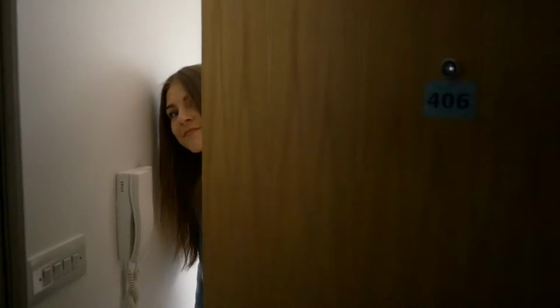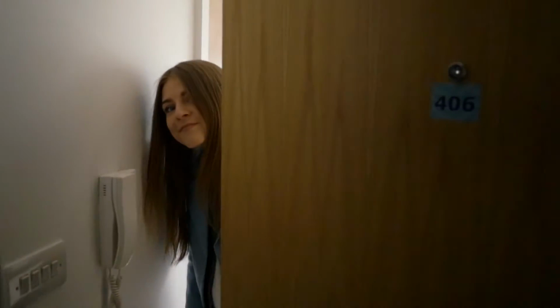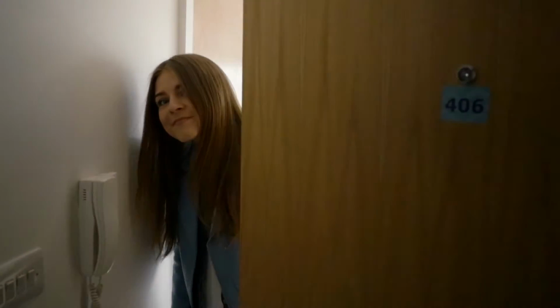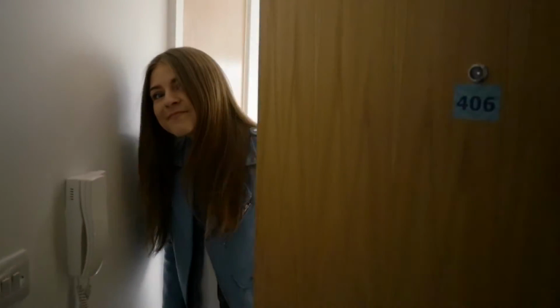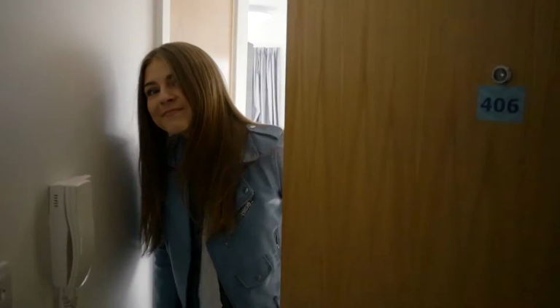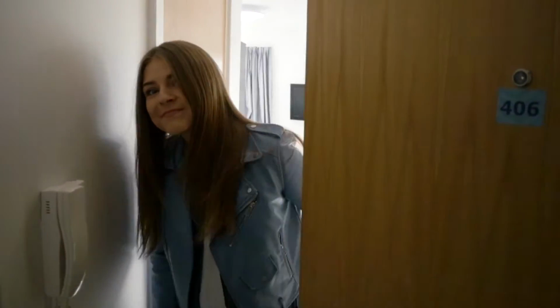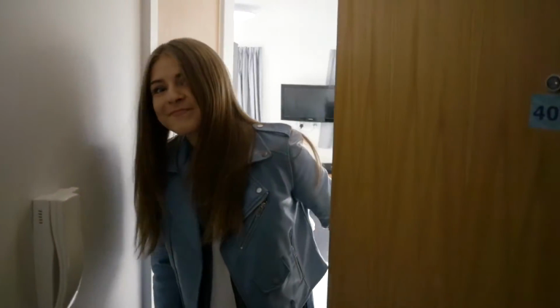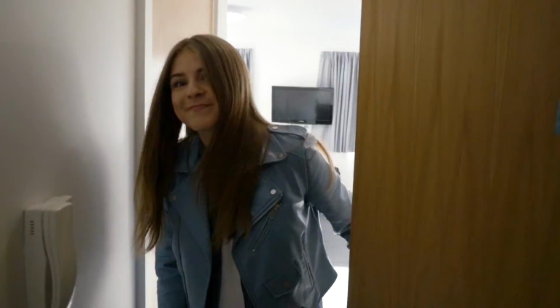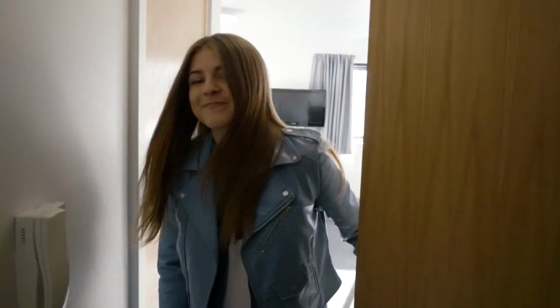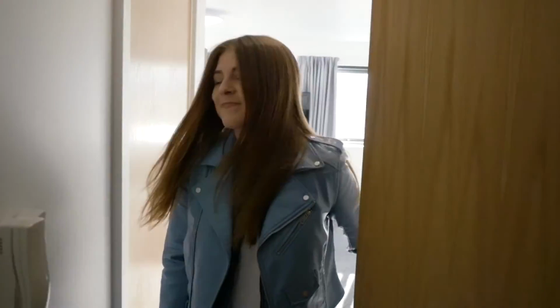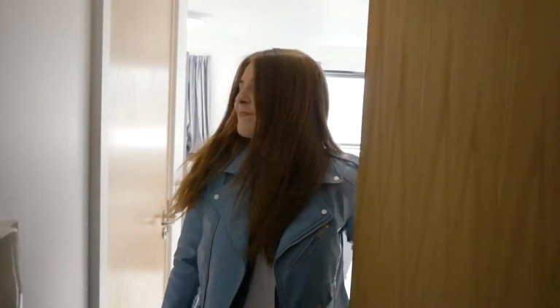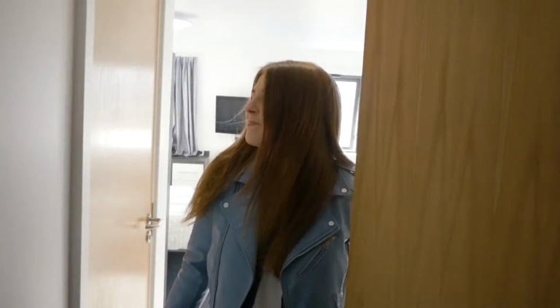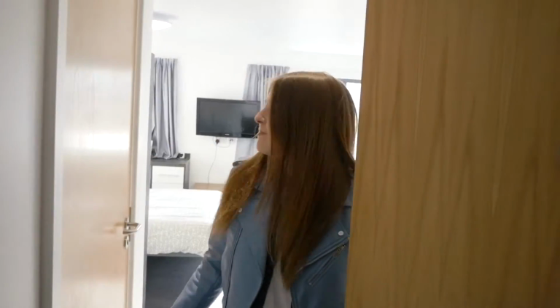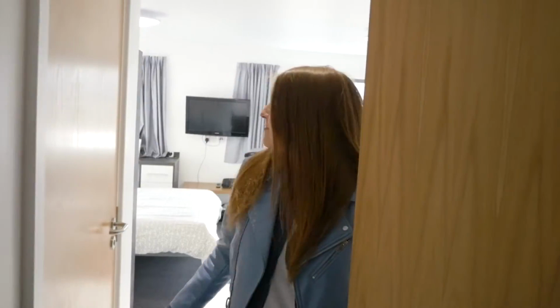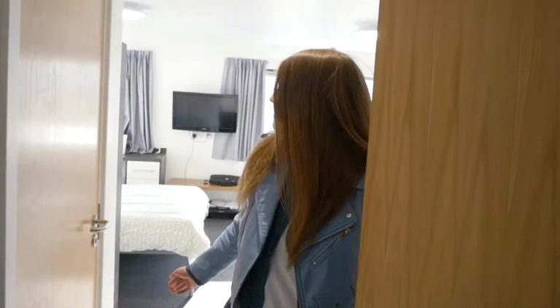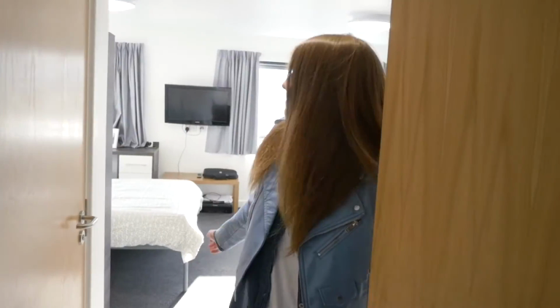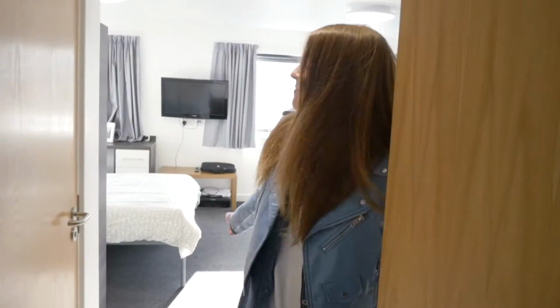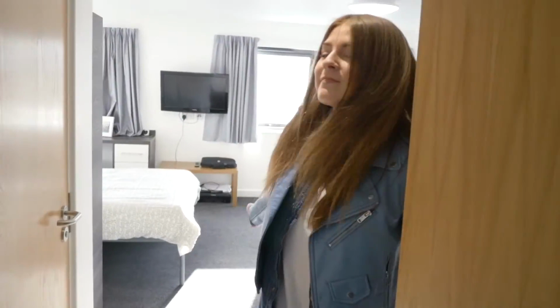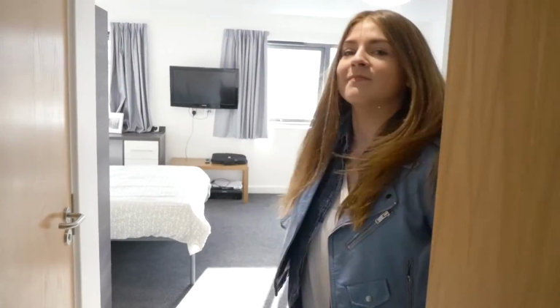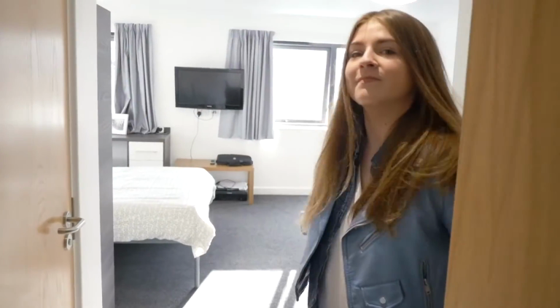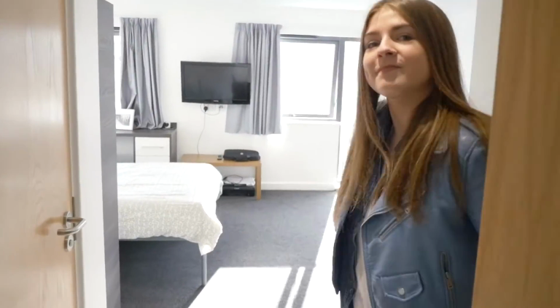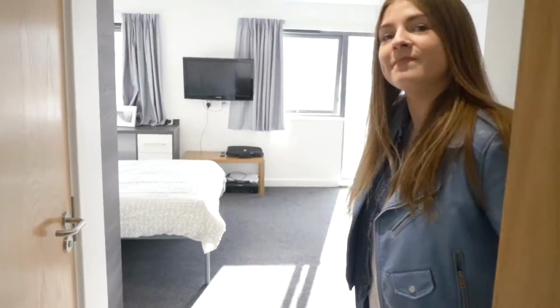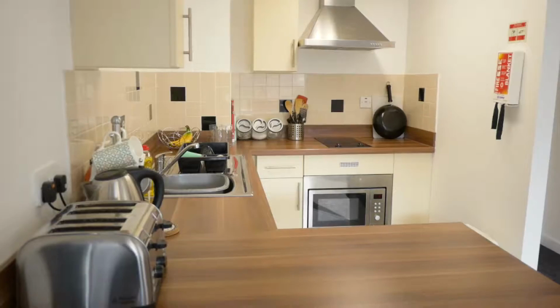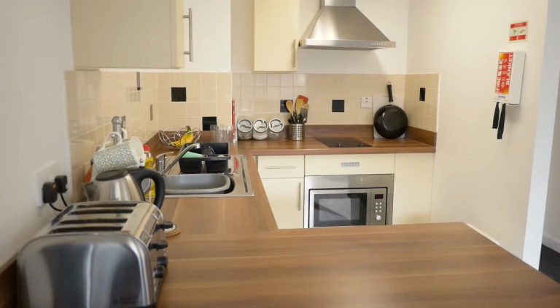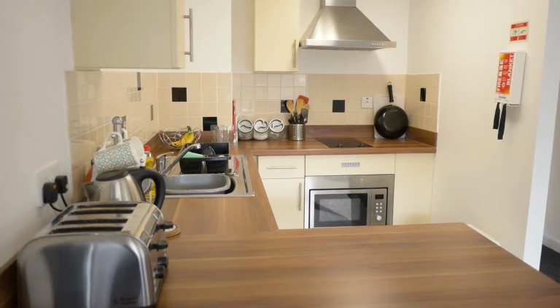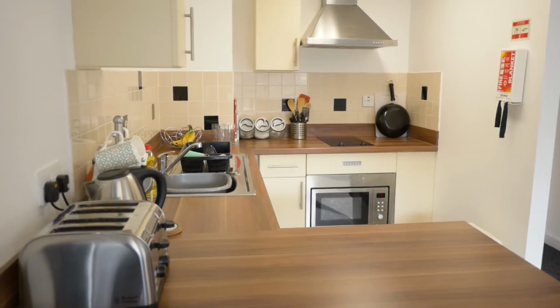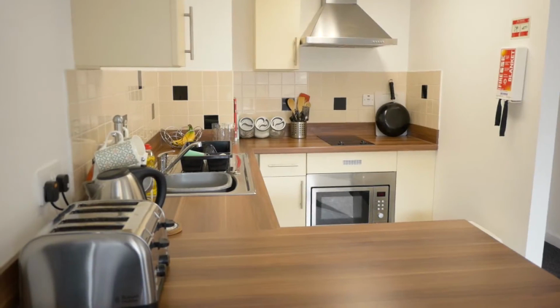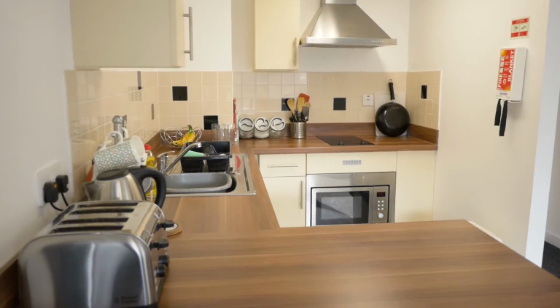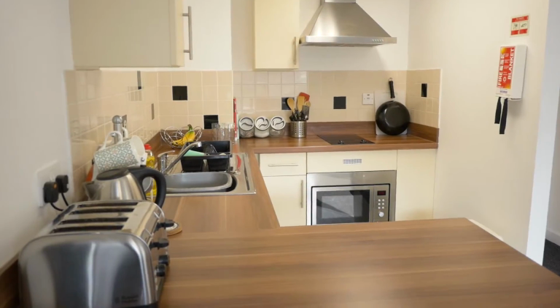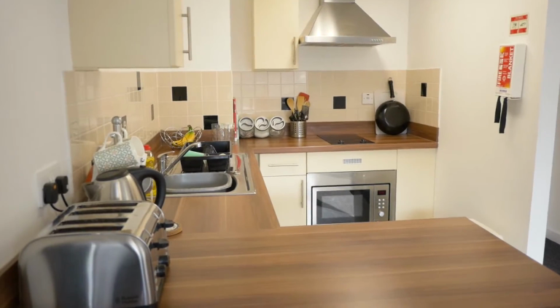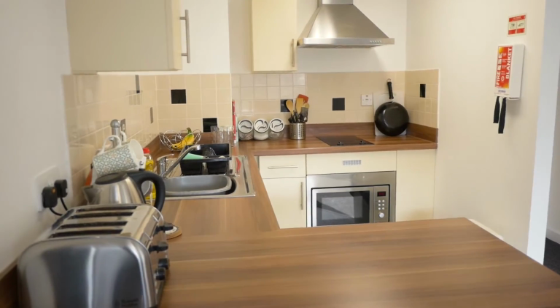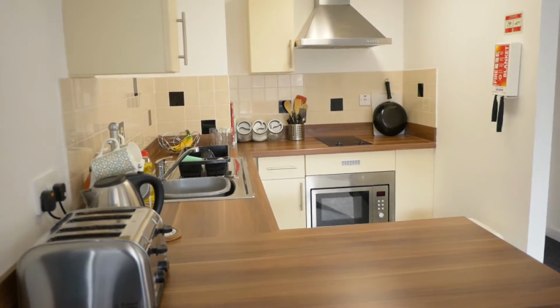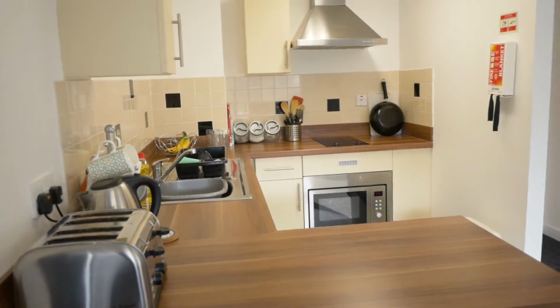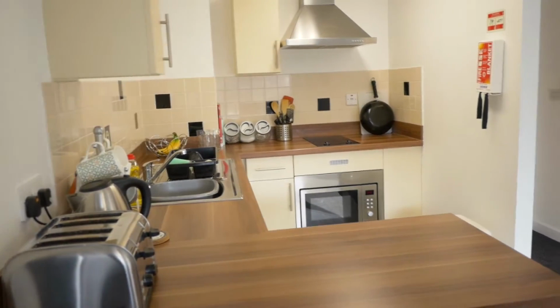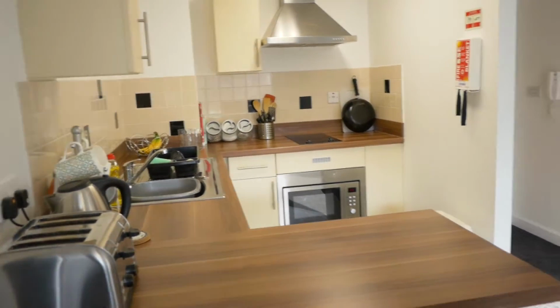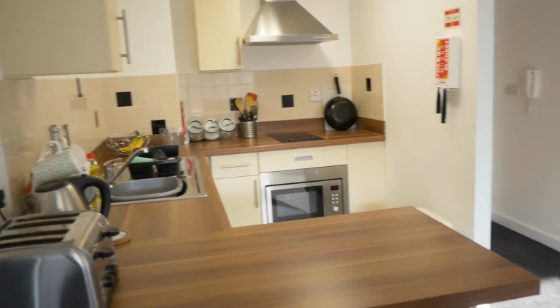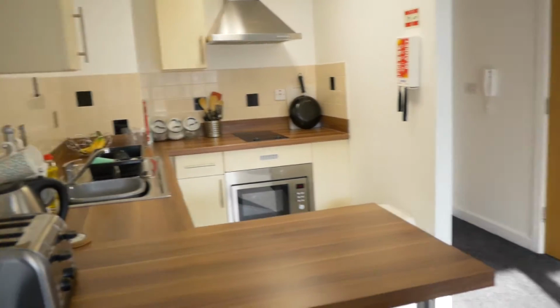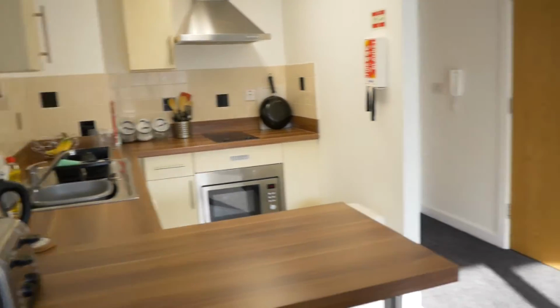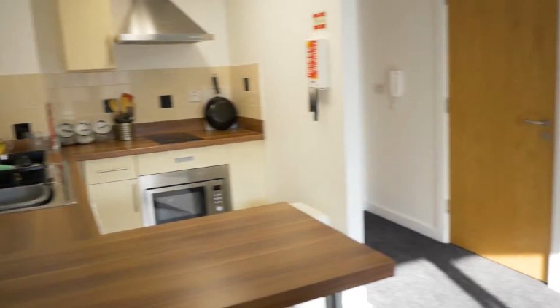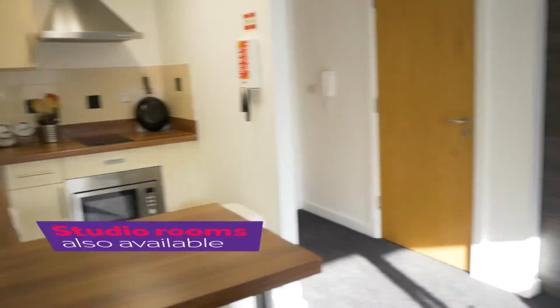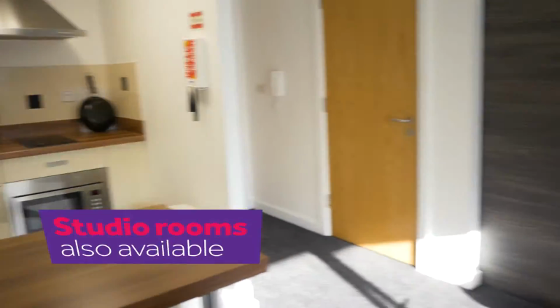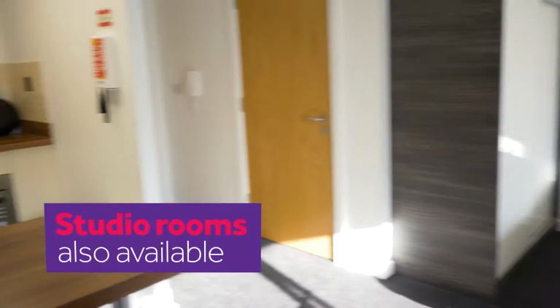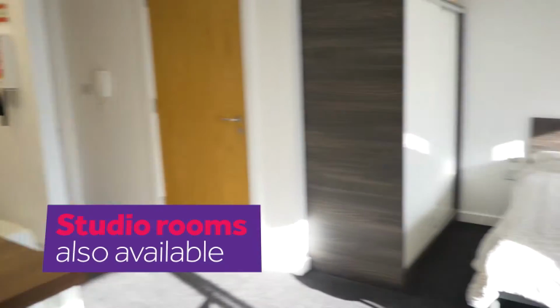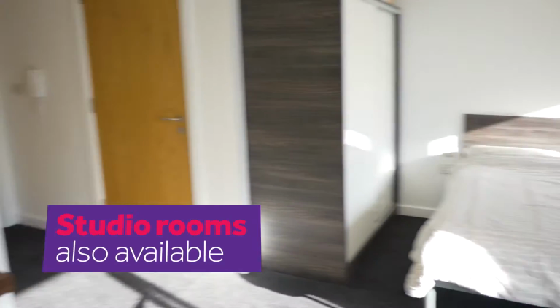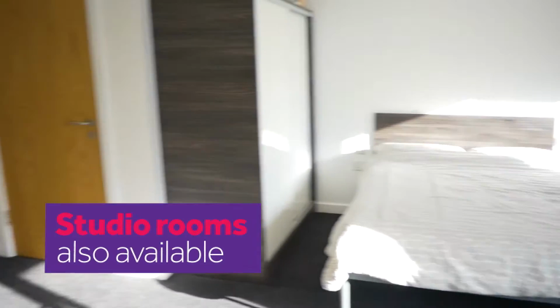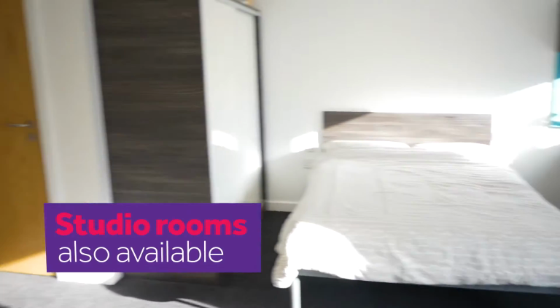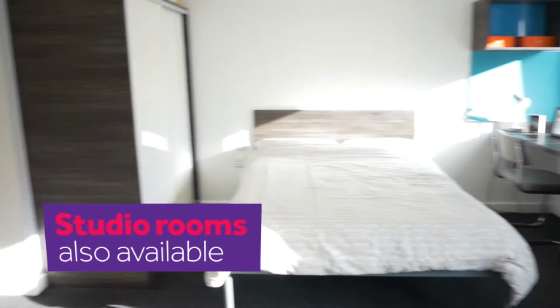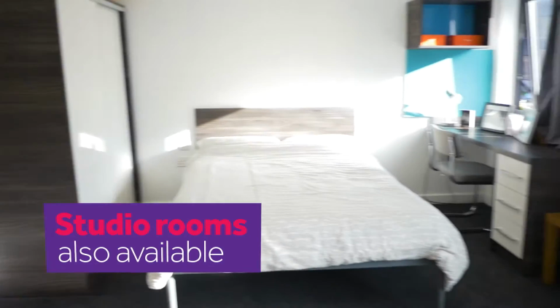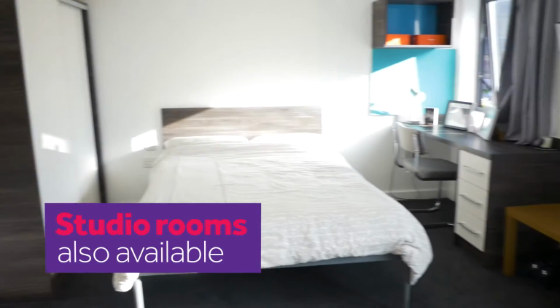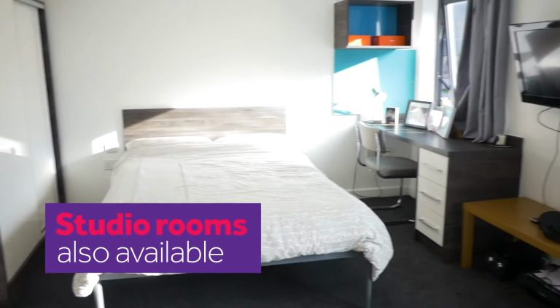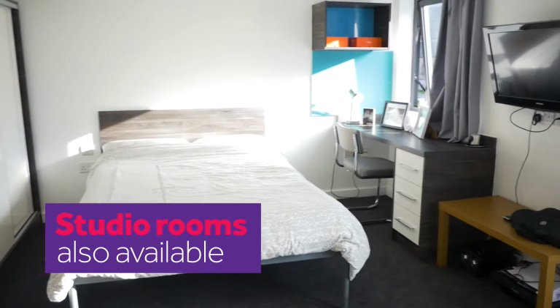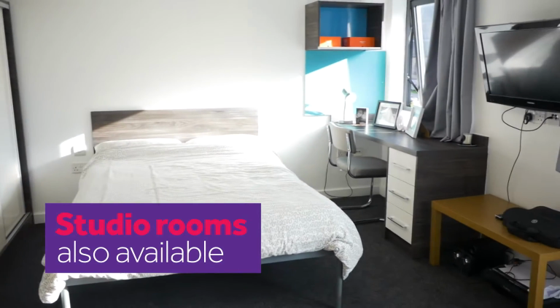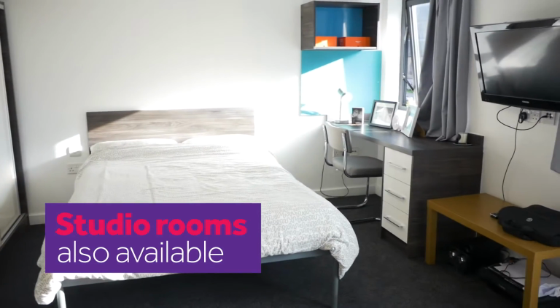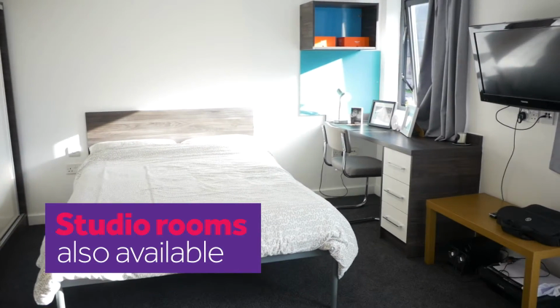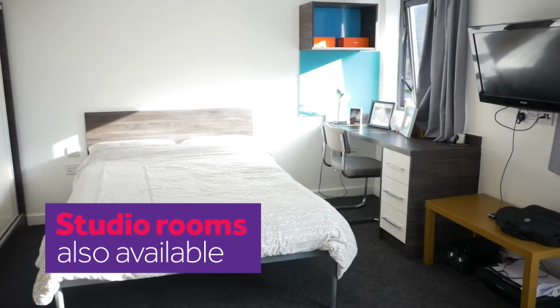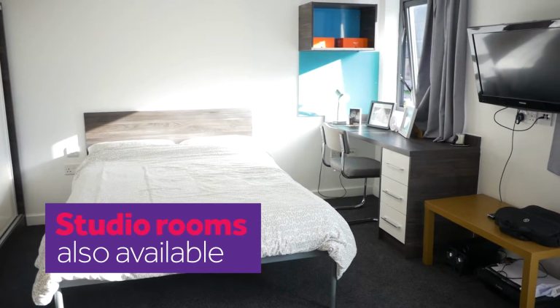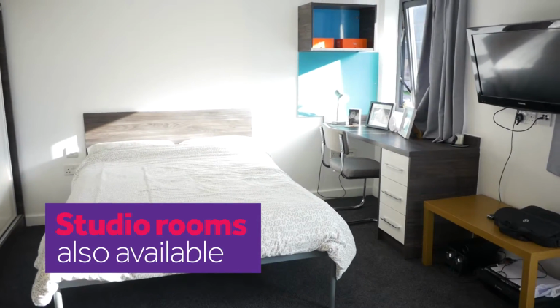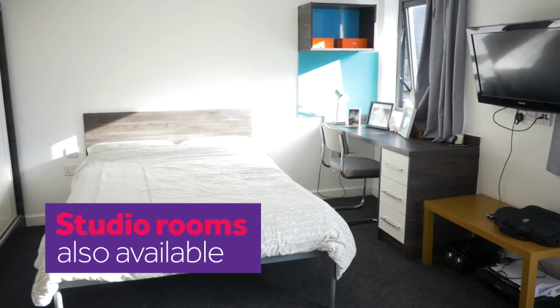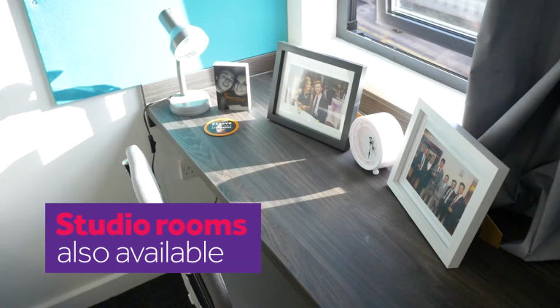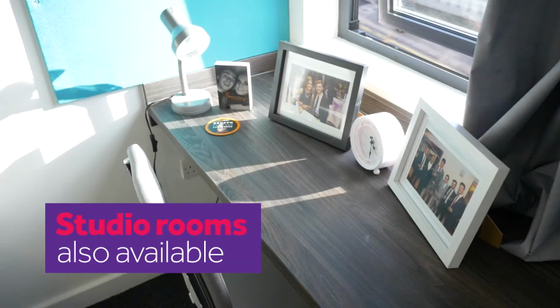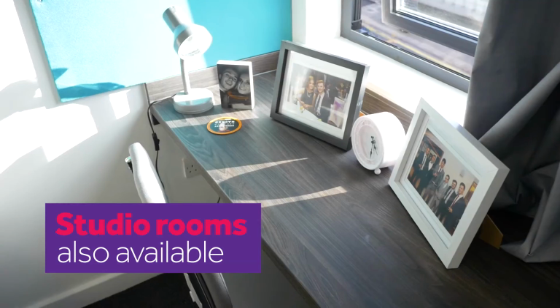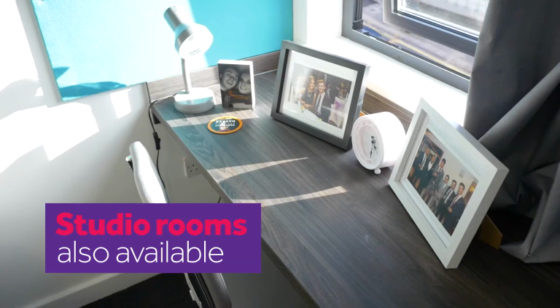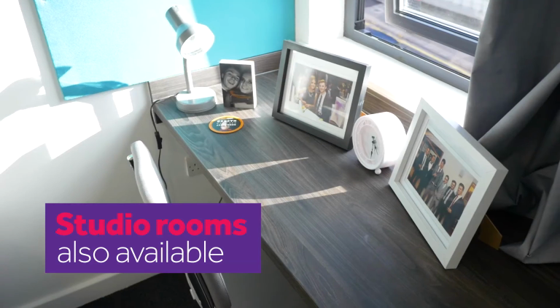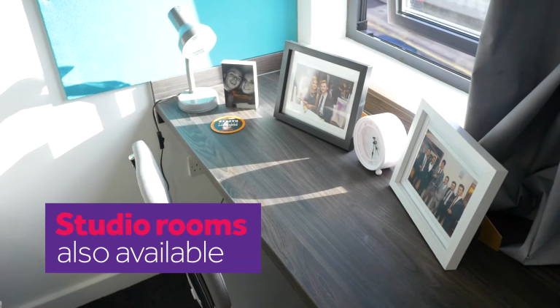There's different room types here. My friend Sarah lives in a studio which means that she has her own kitchen and living space.